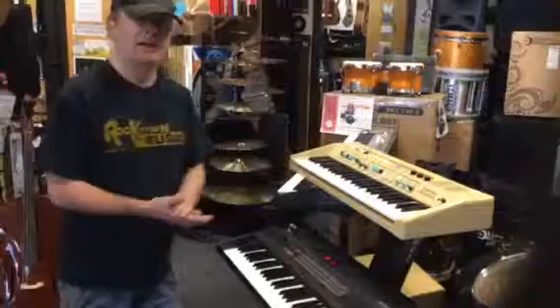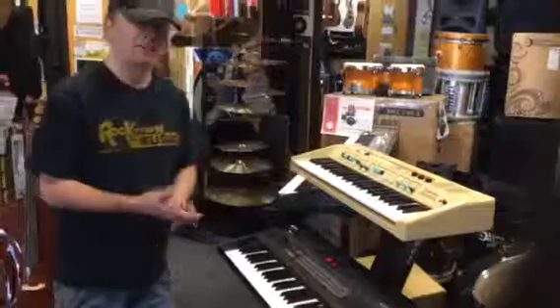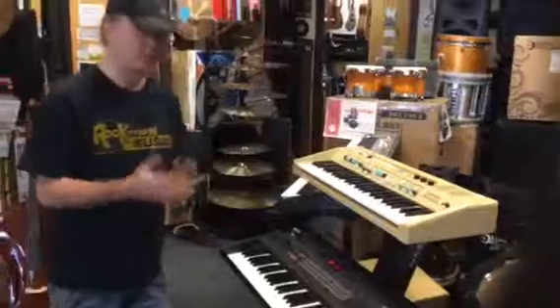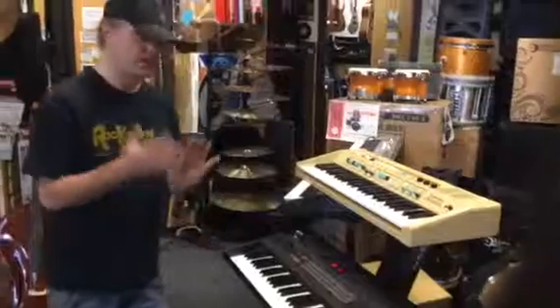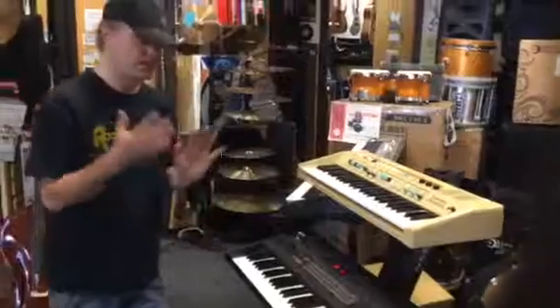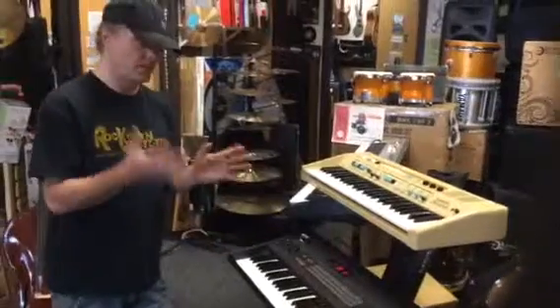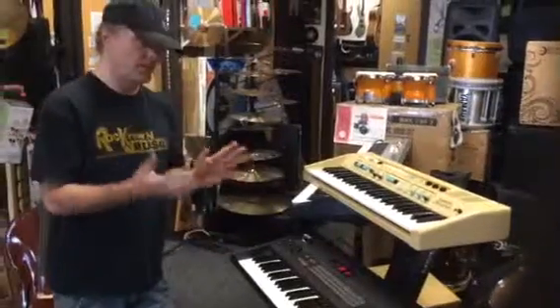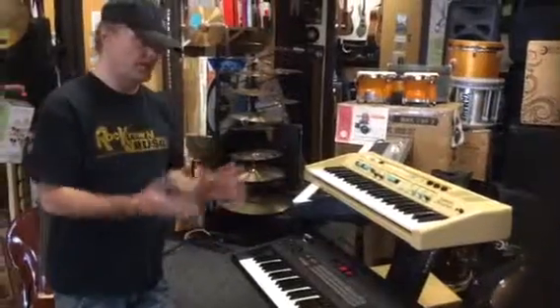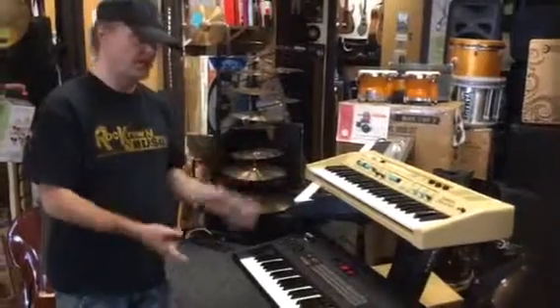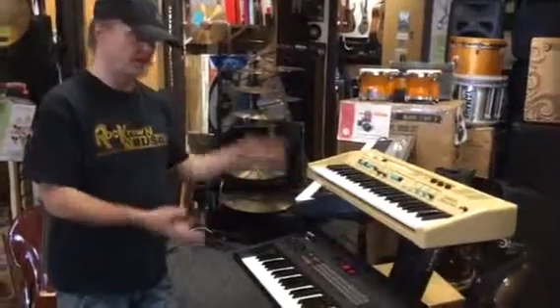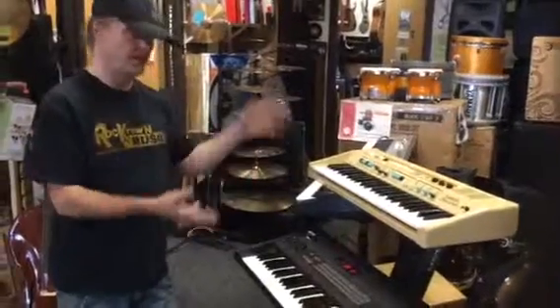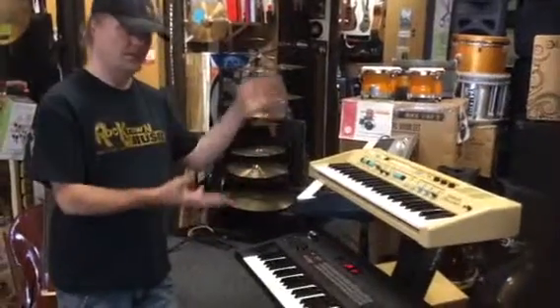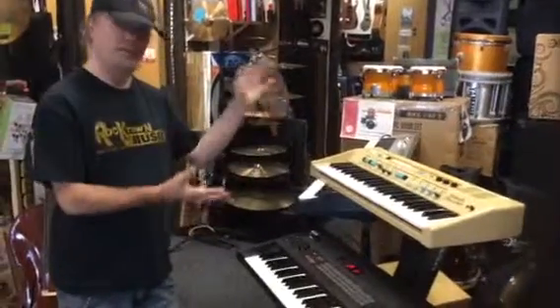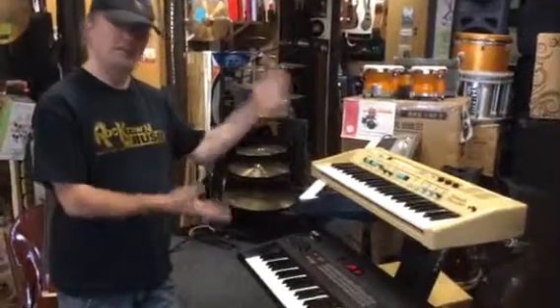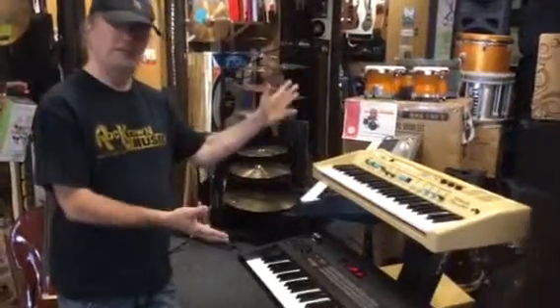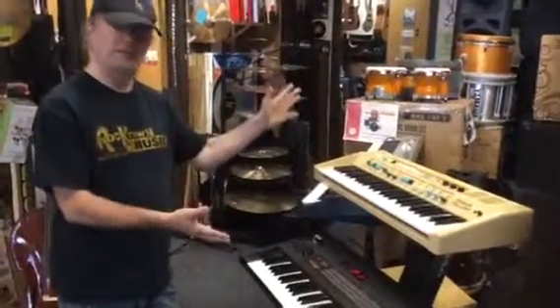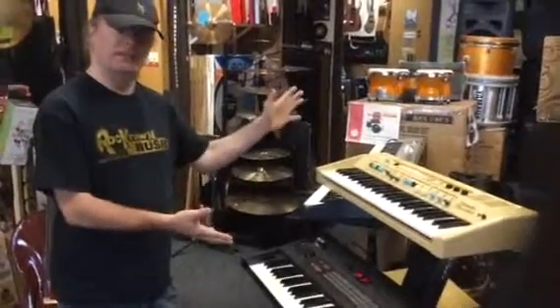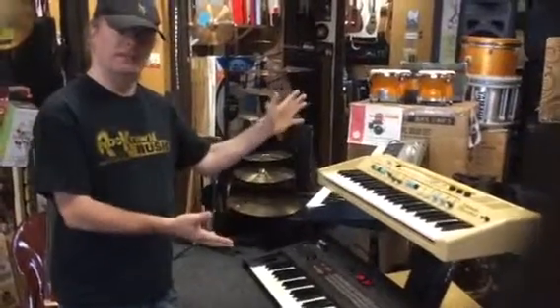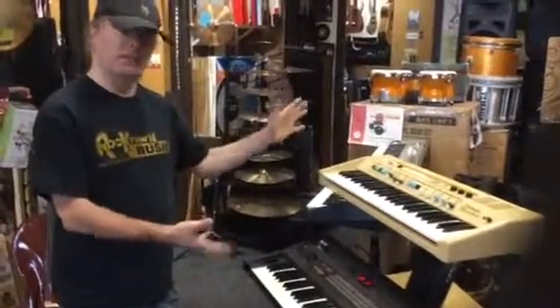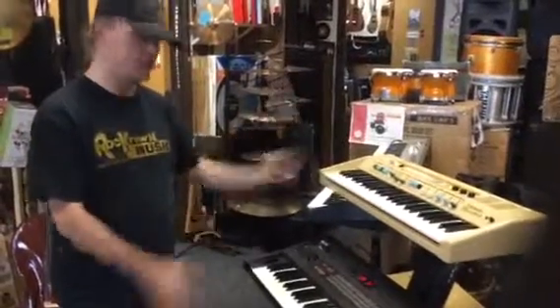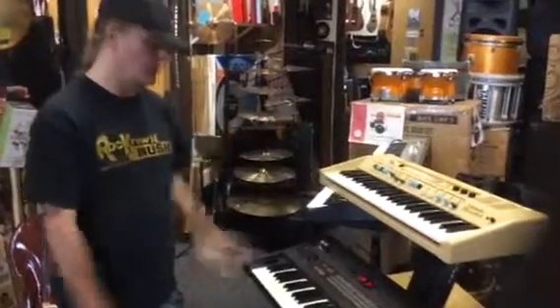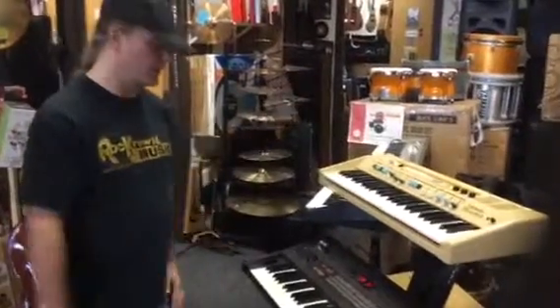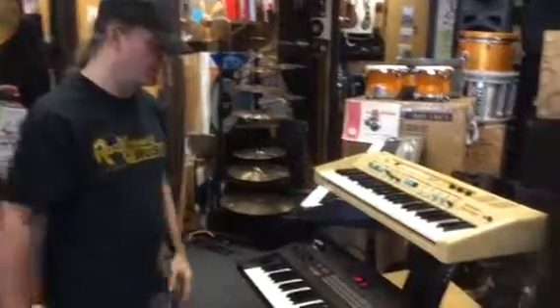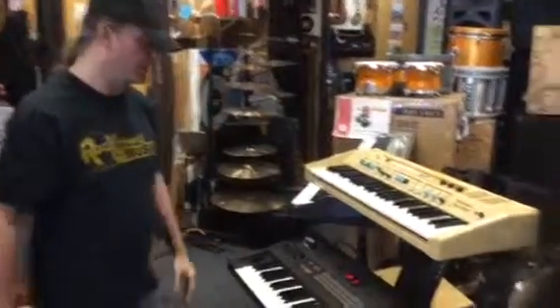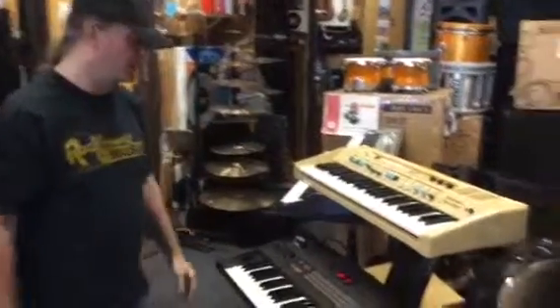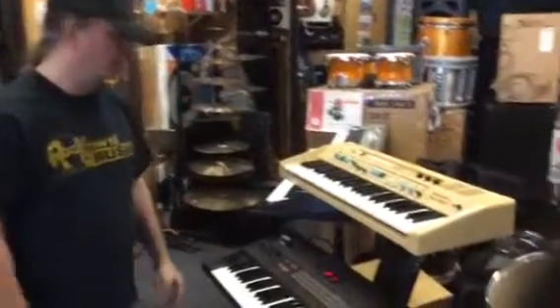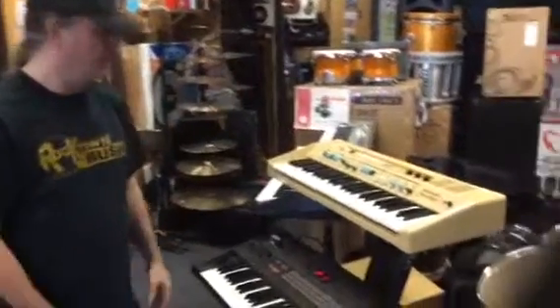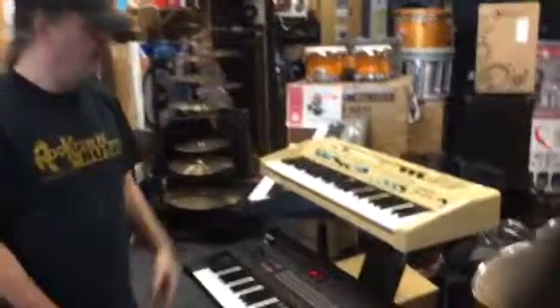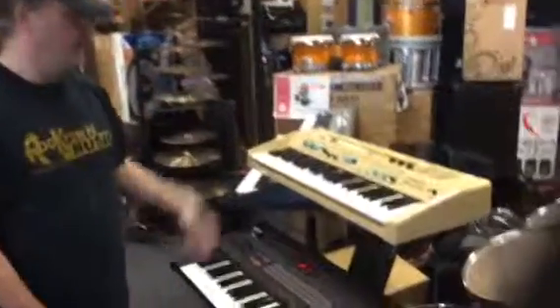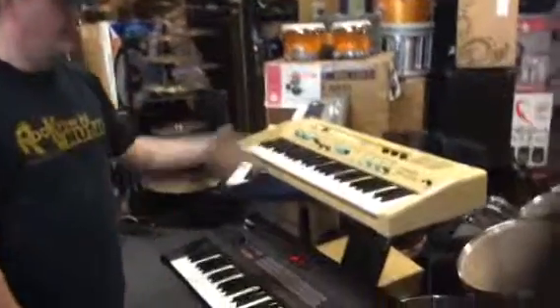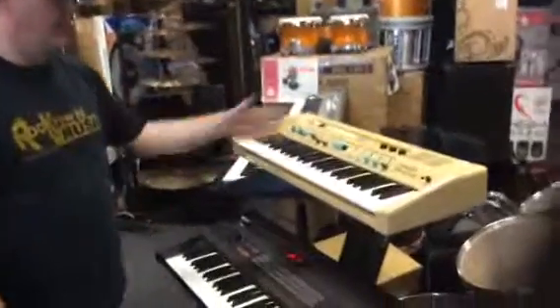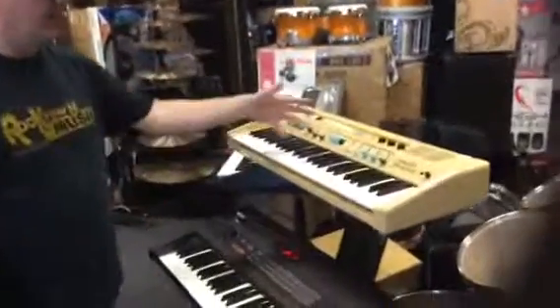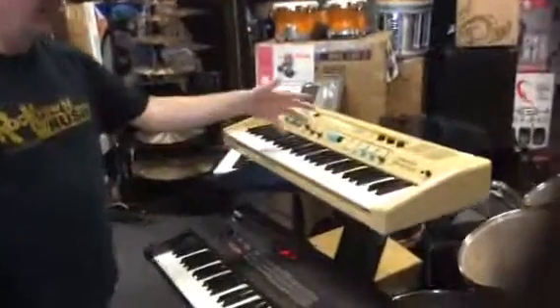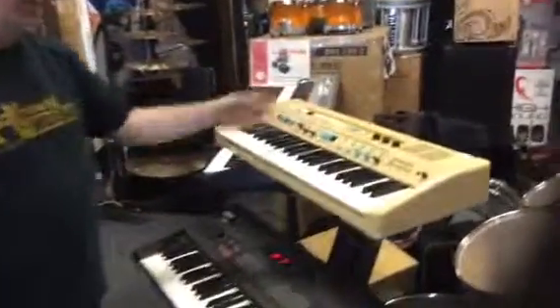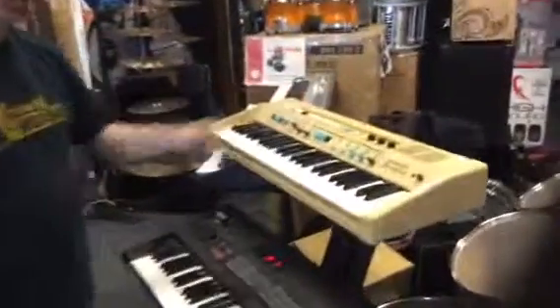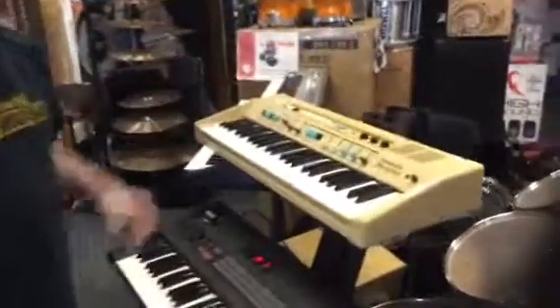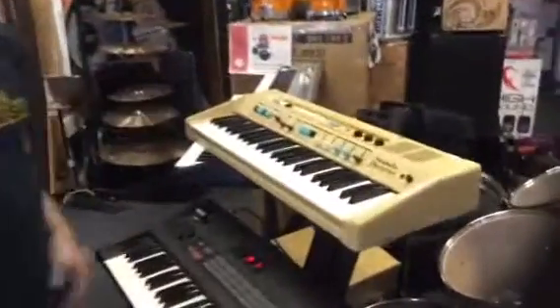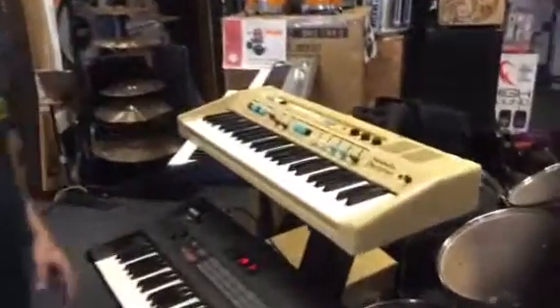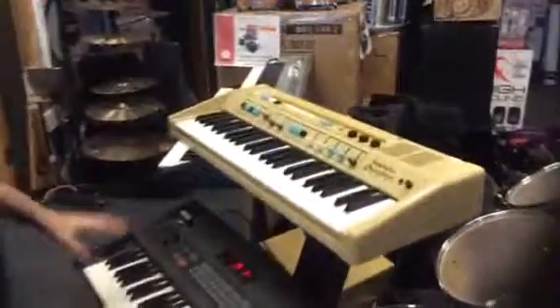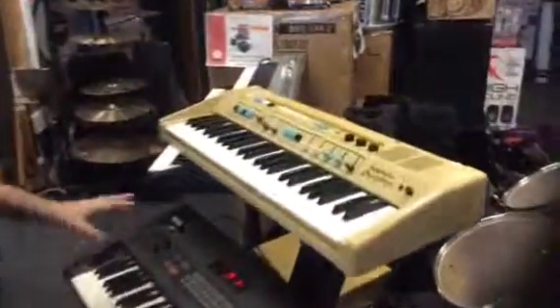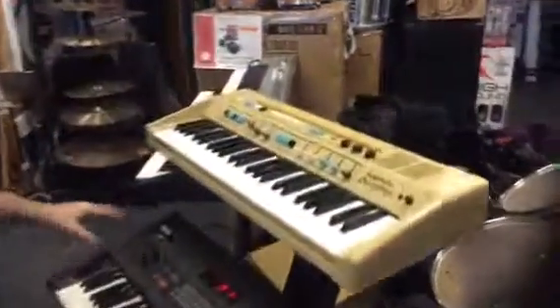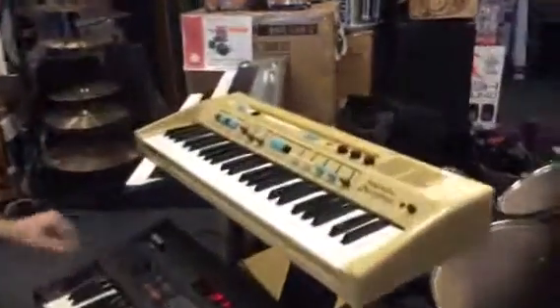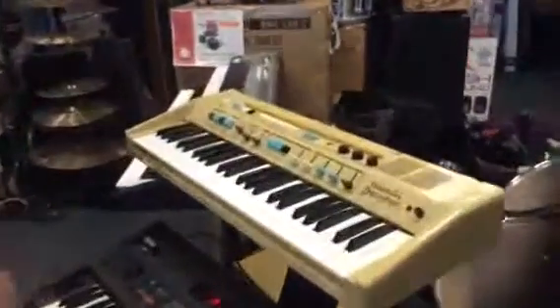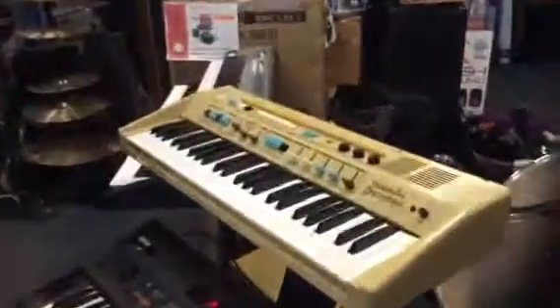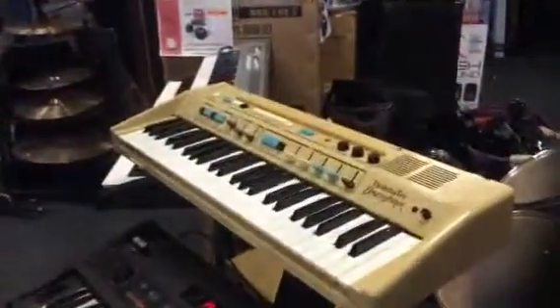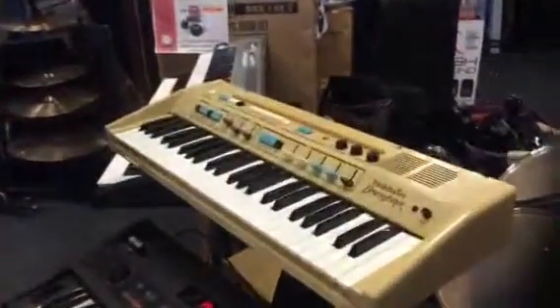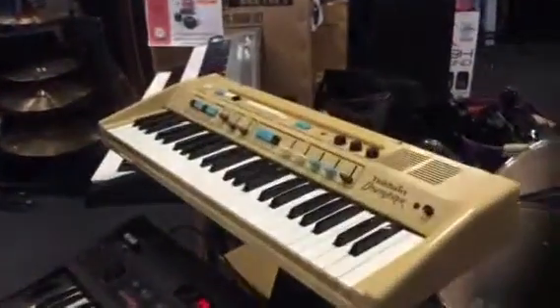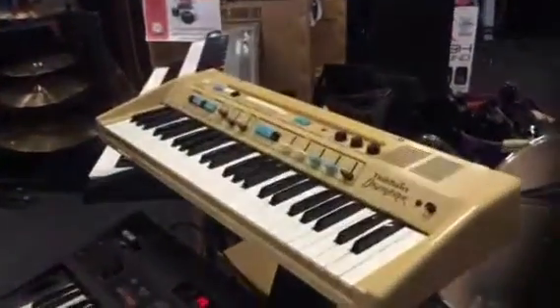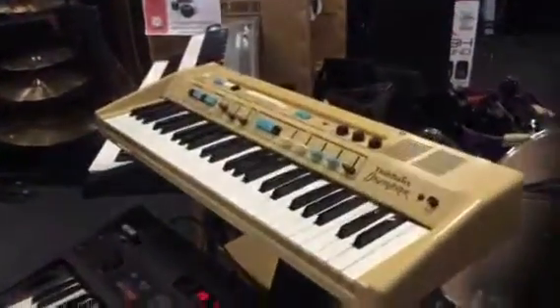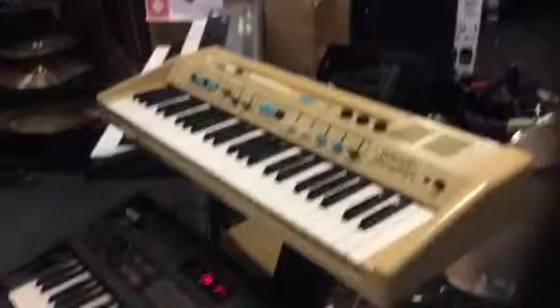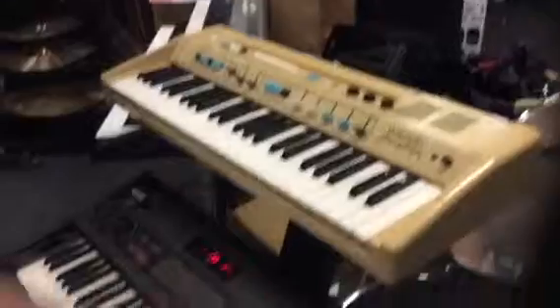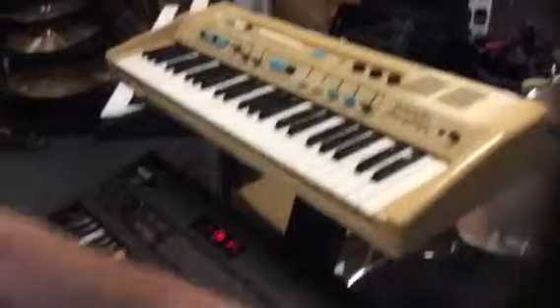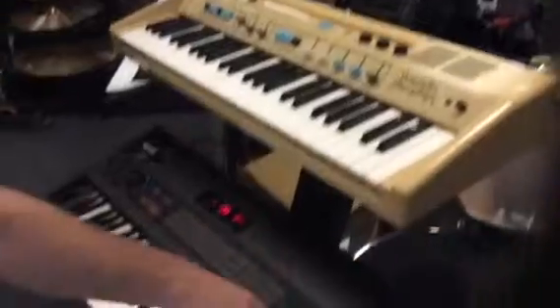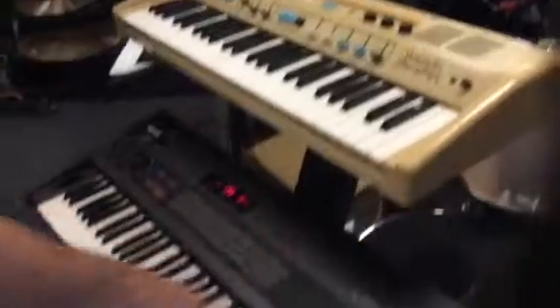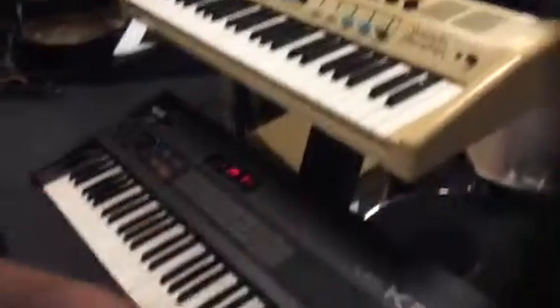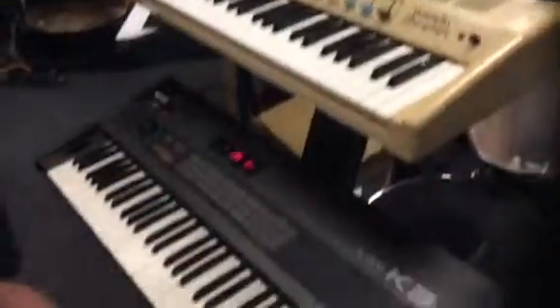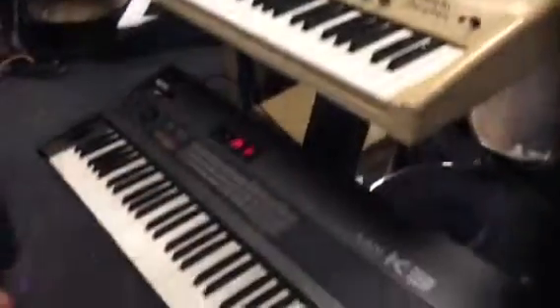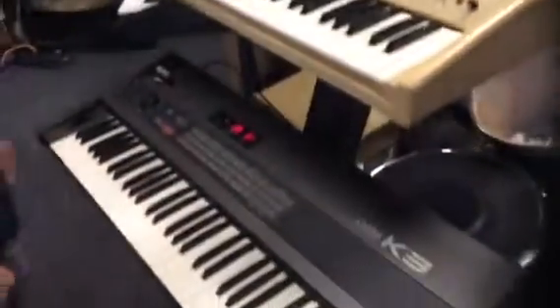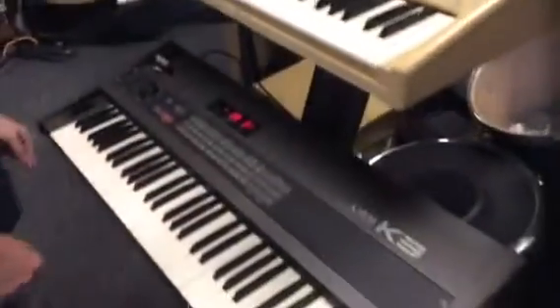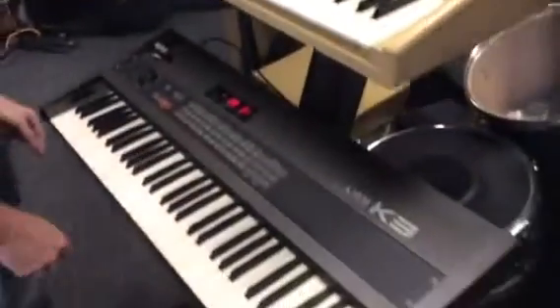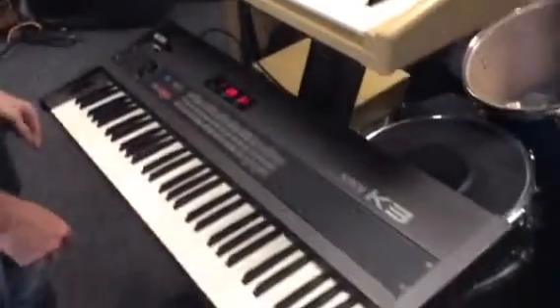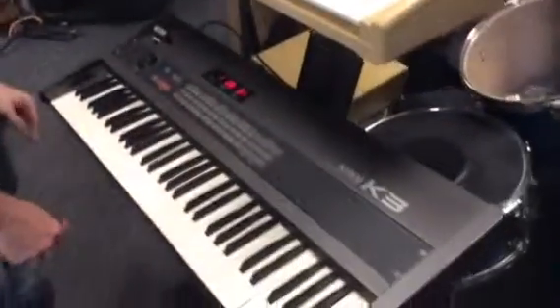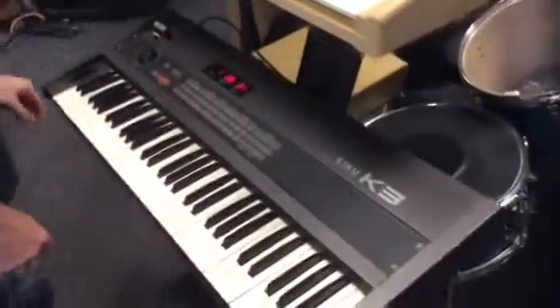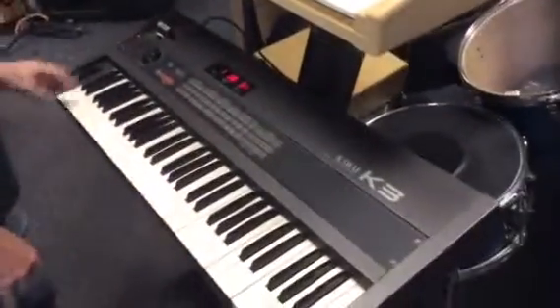Guys, welcome to Rocktown Vintage Keyboards. Old Baldwin, but today we're going to concentrate on the K3 Kawai.